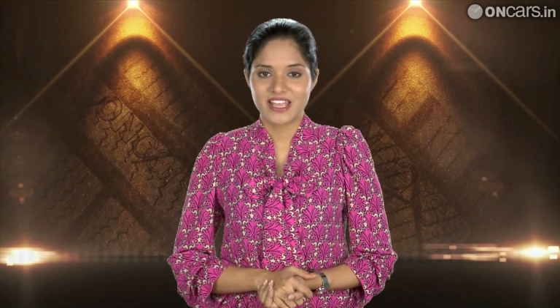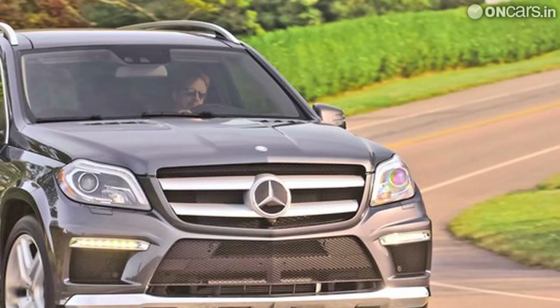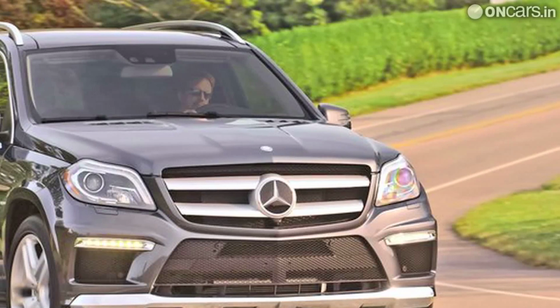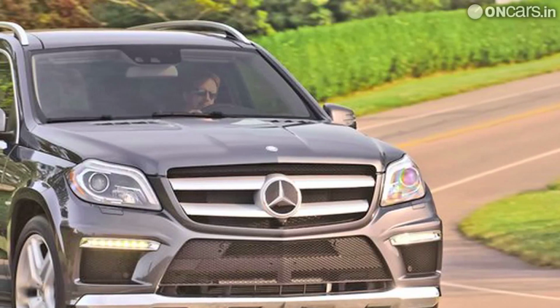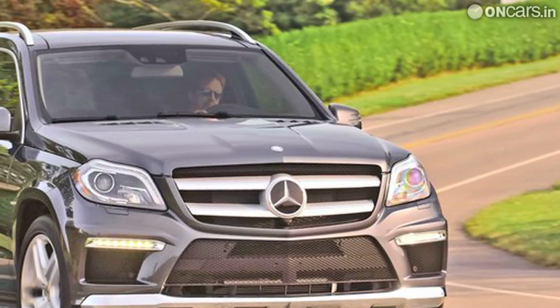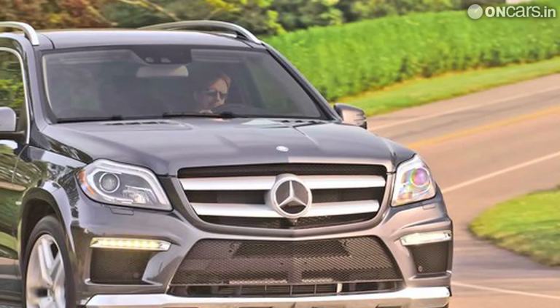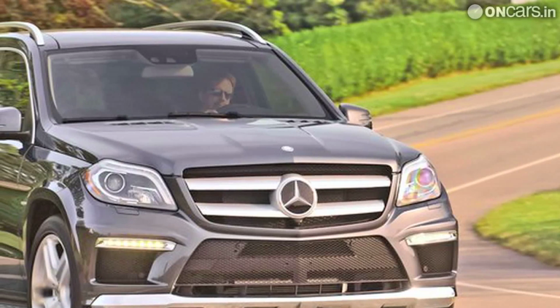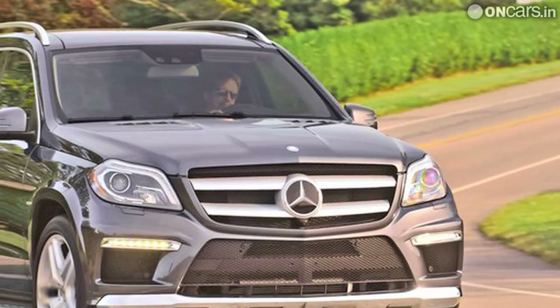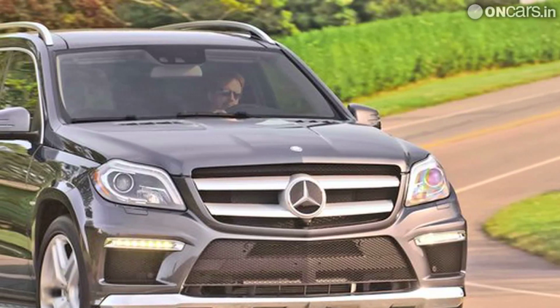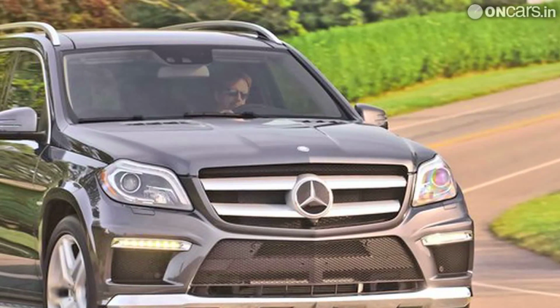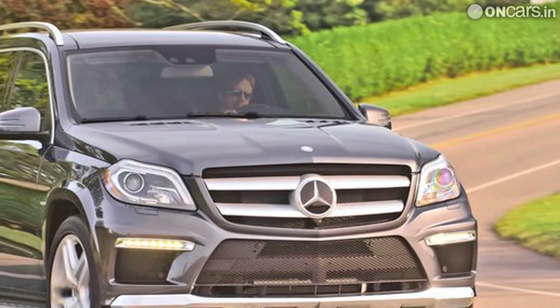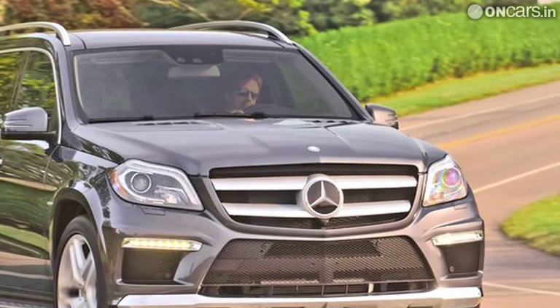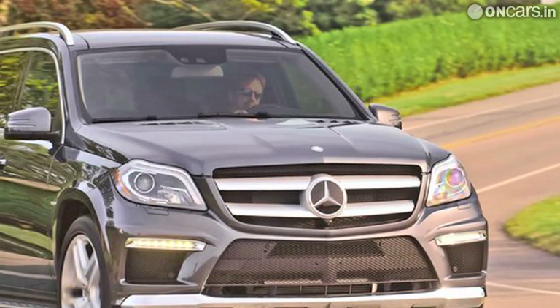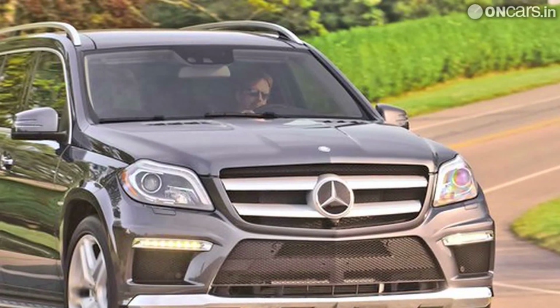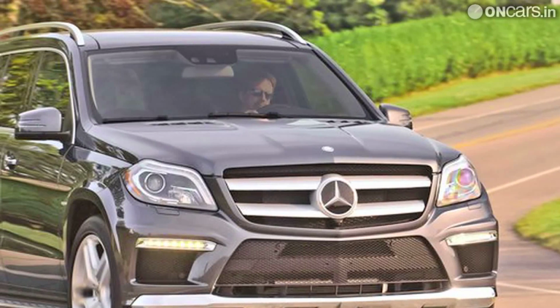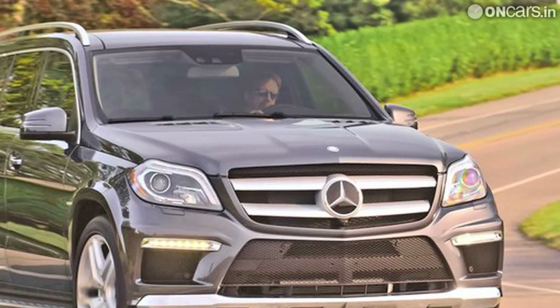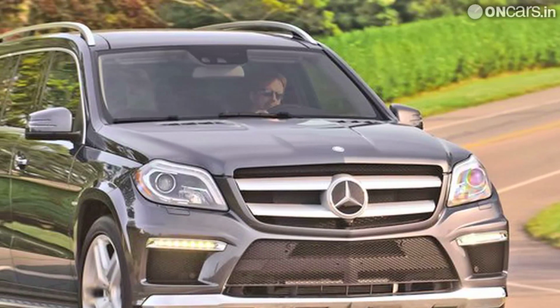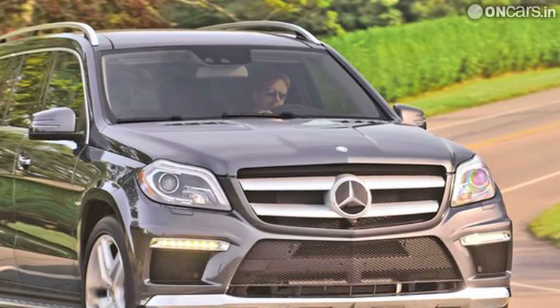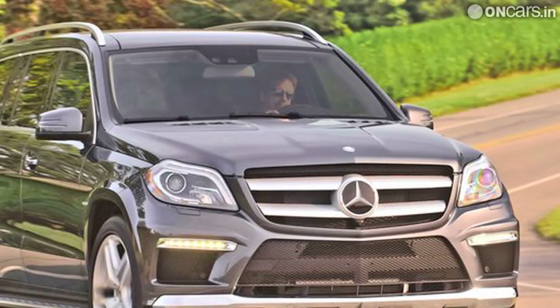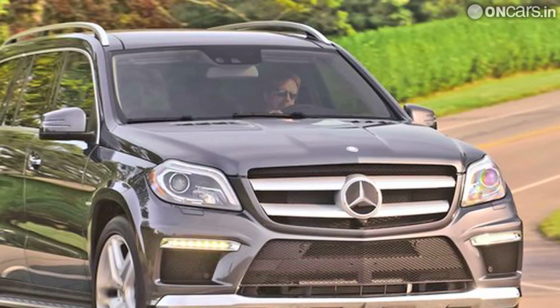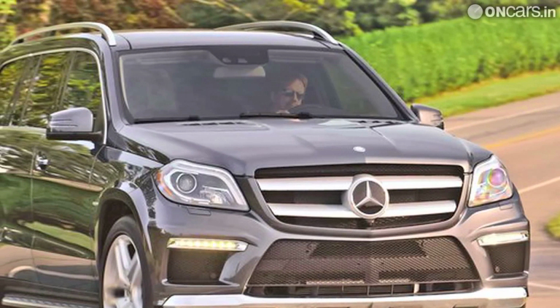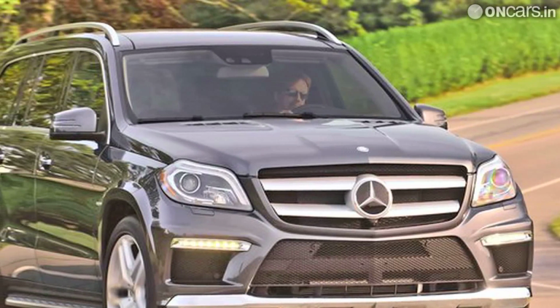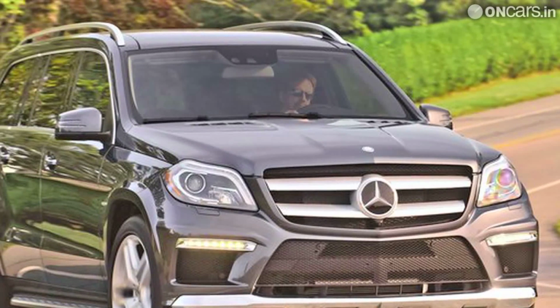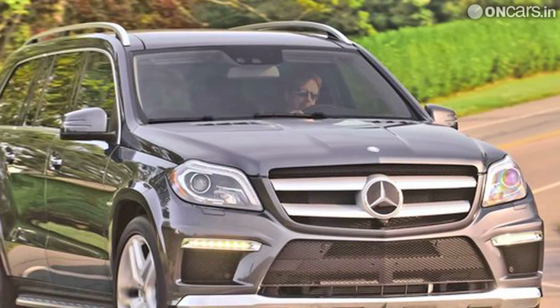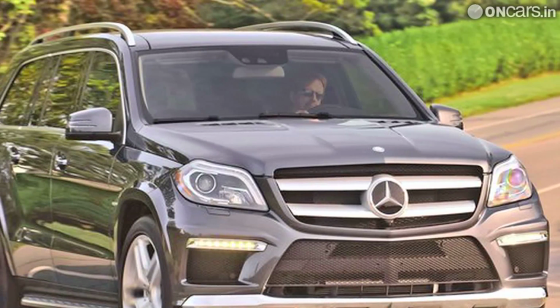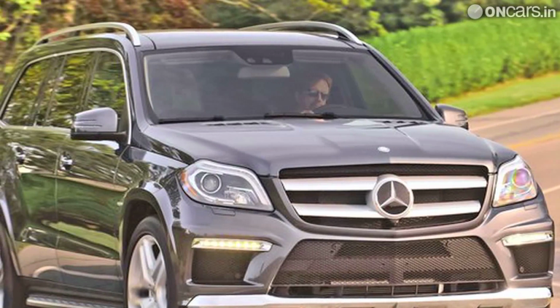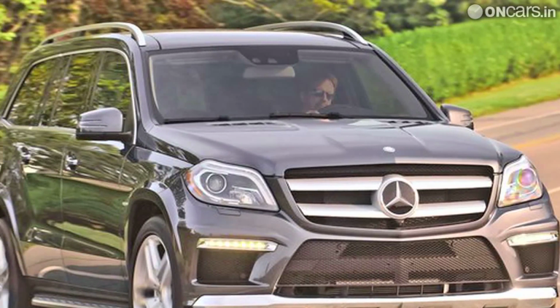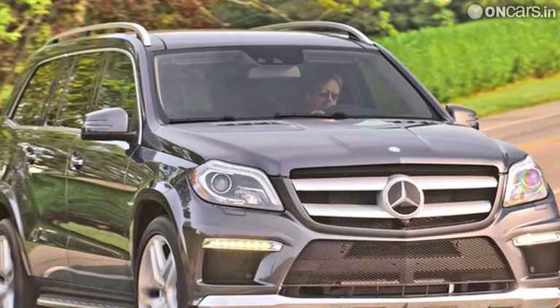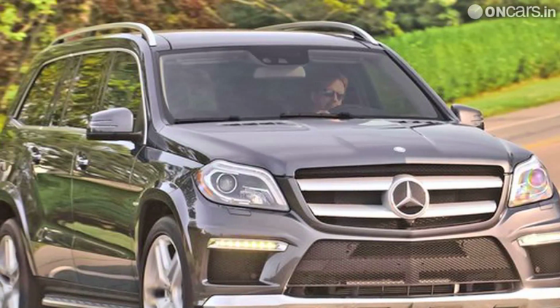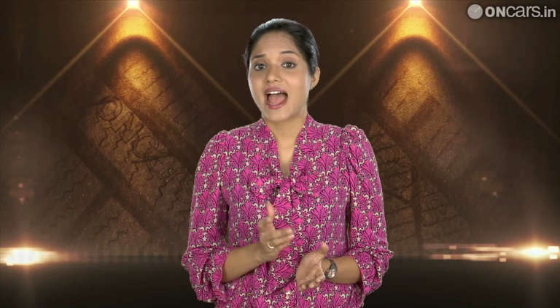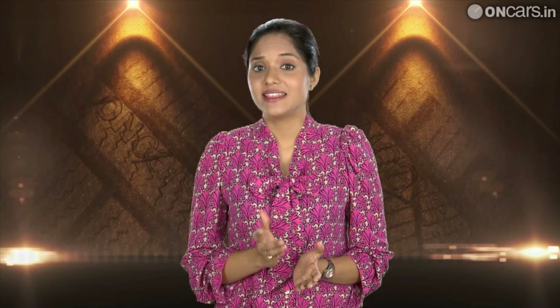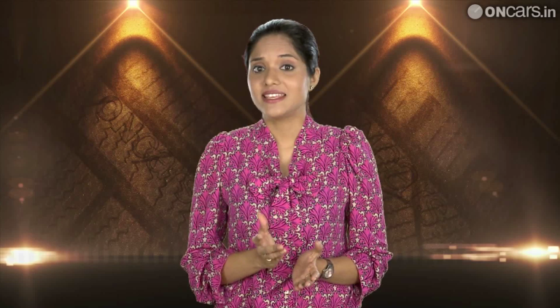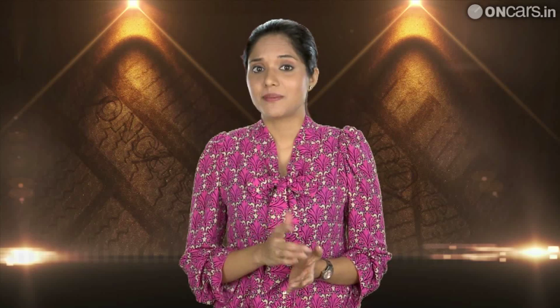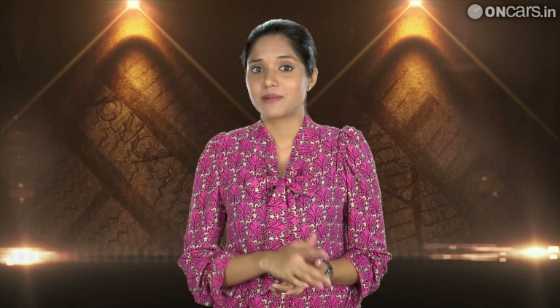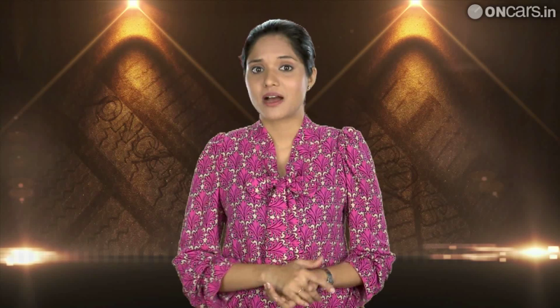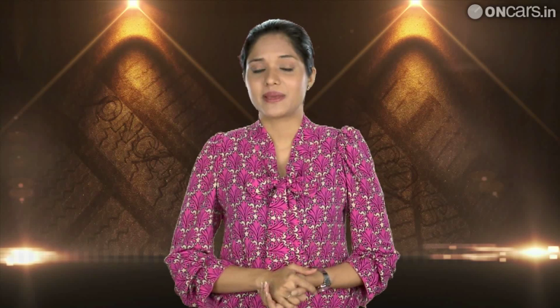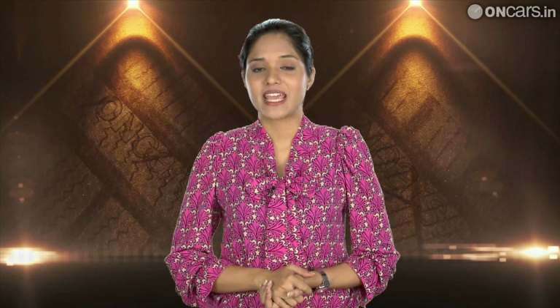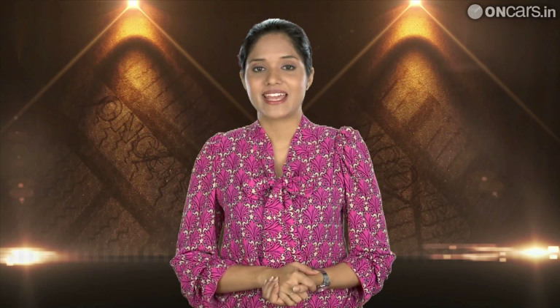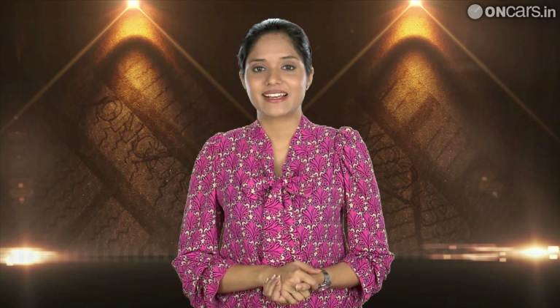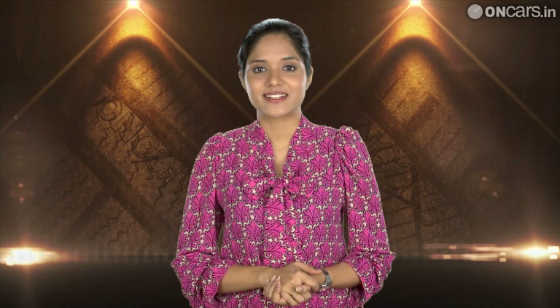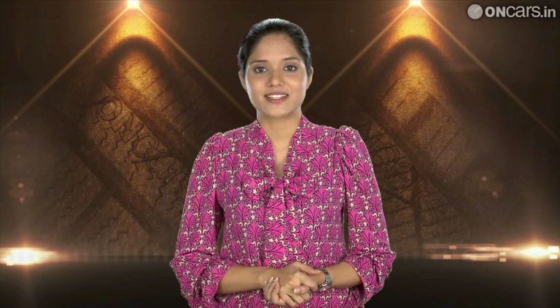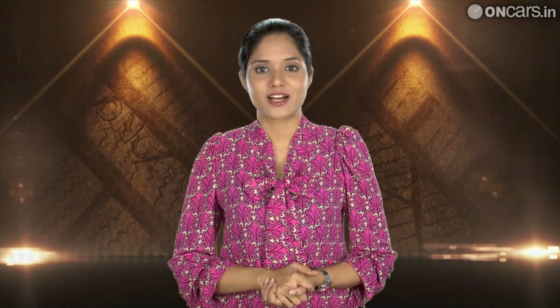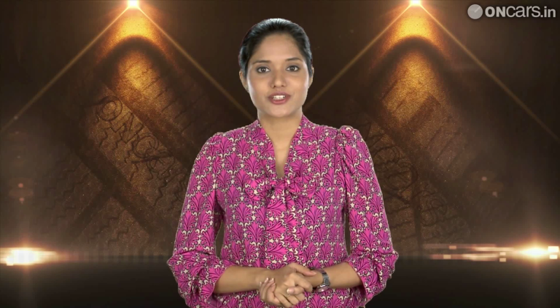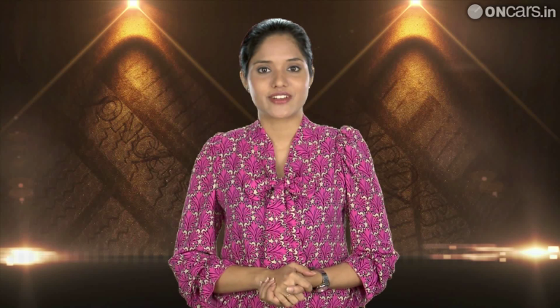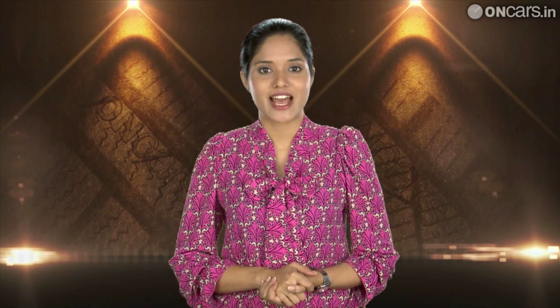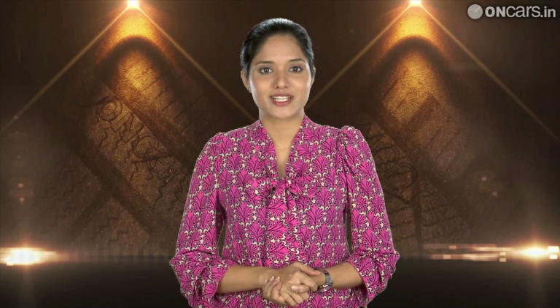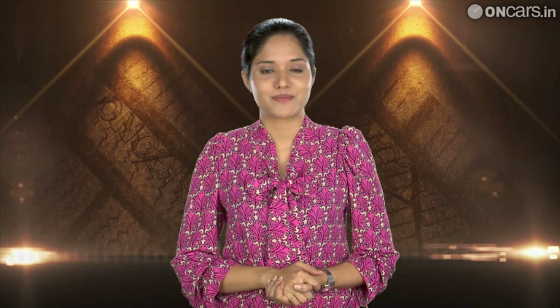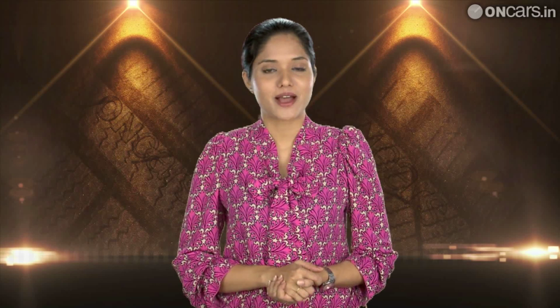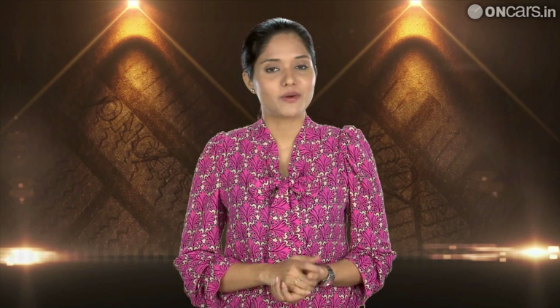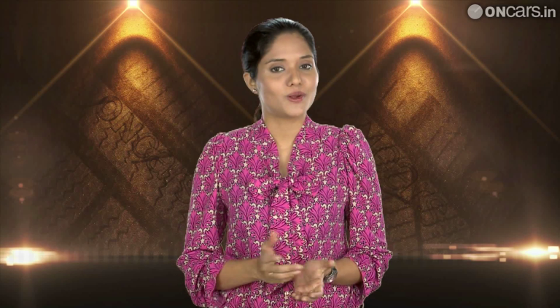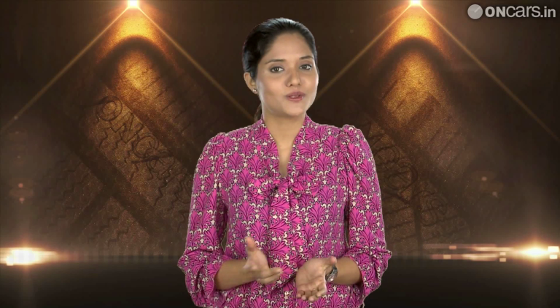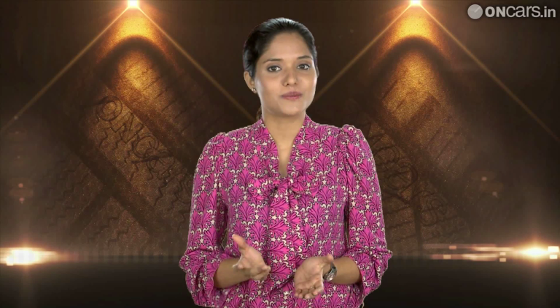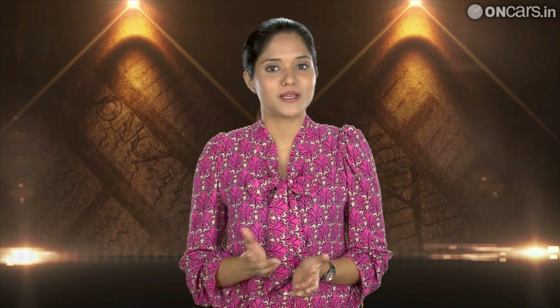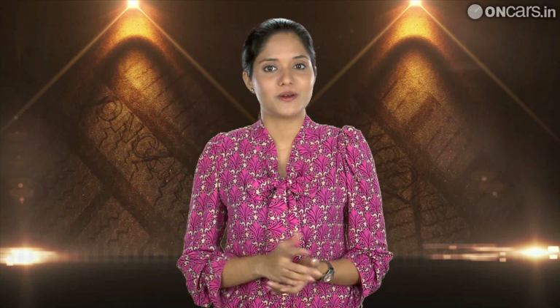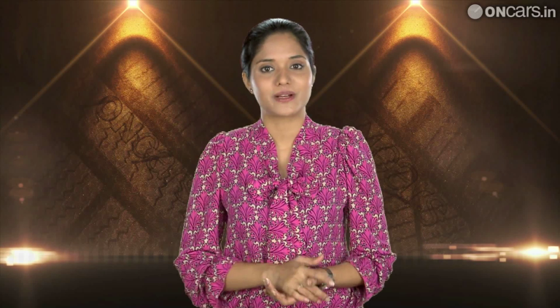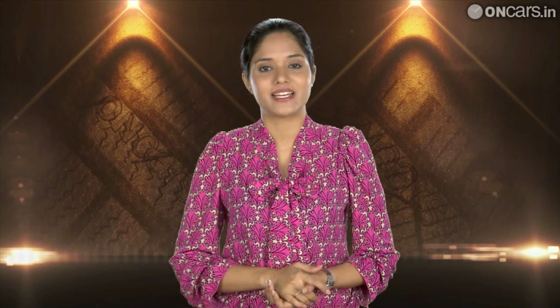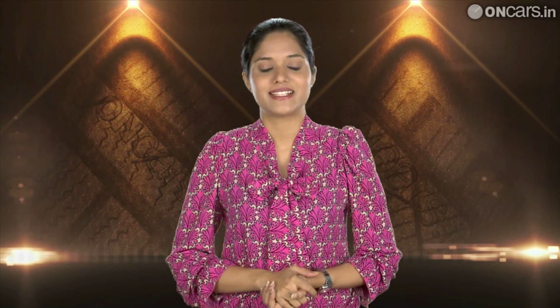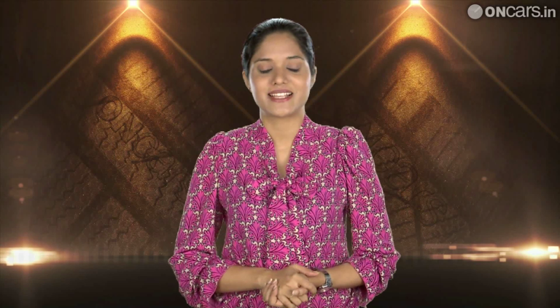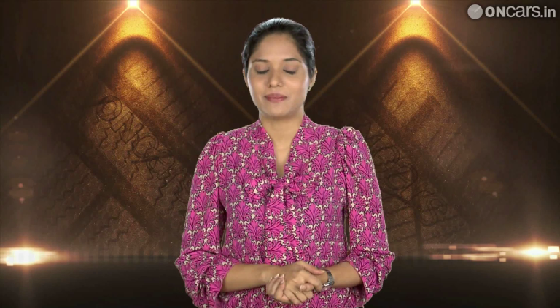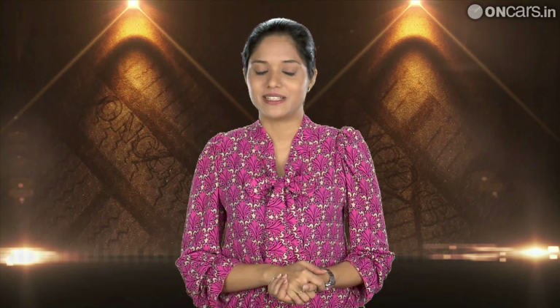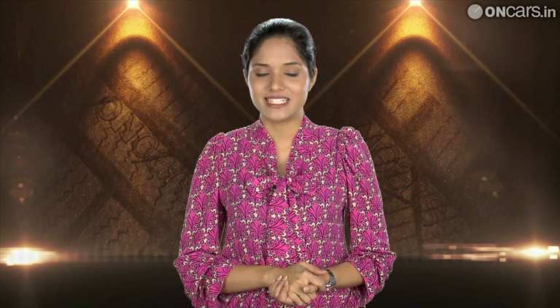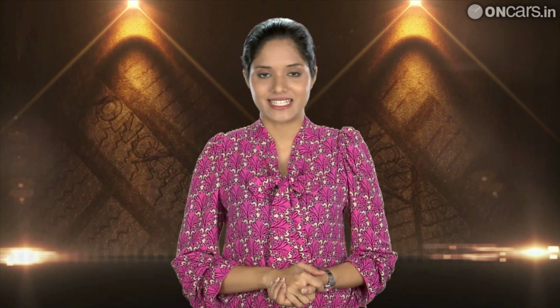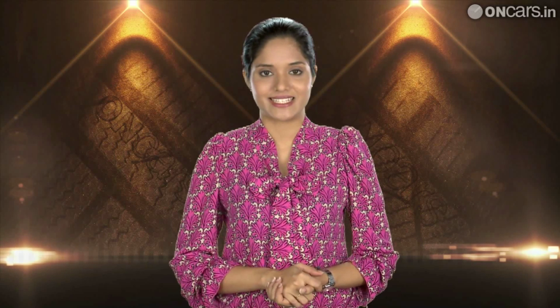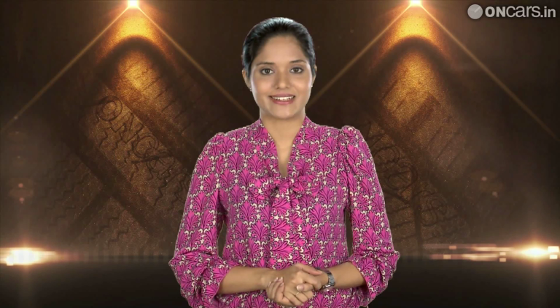In addition to the GL-Class, the B-Class Sports Tourer and the upcoming A-Class luxury hatchback will also be locally assembled in India.